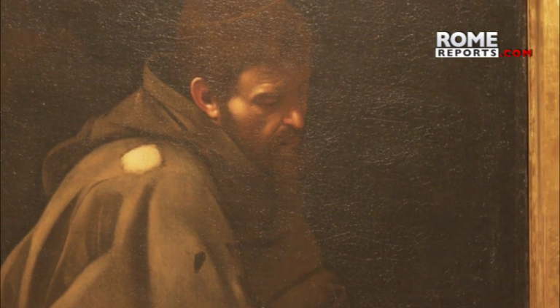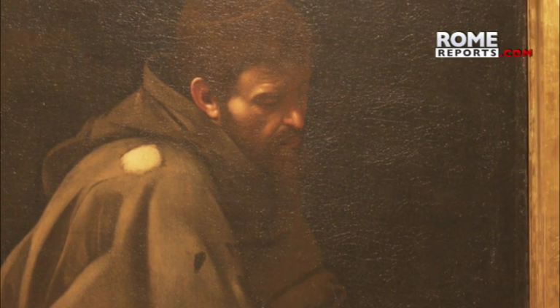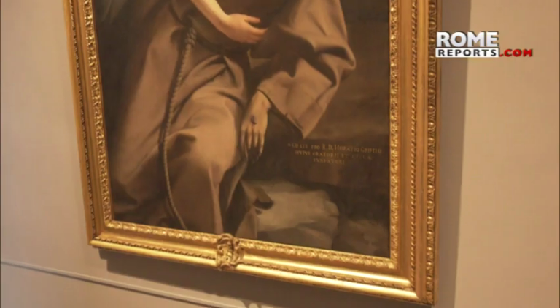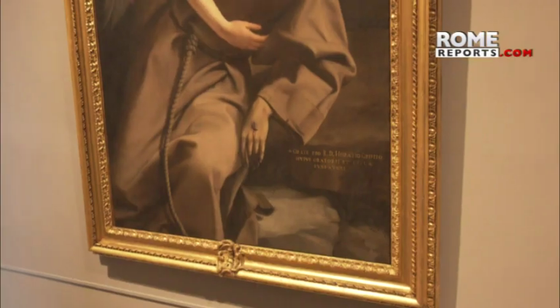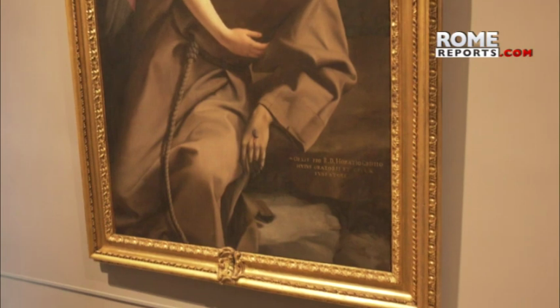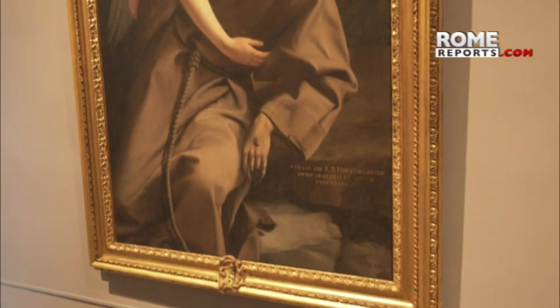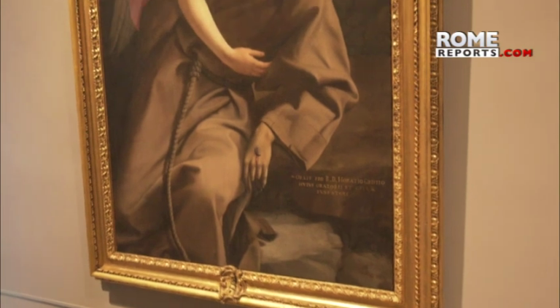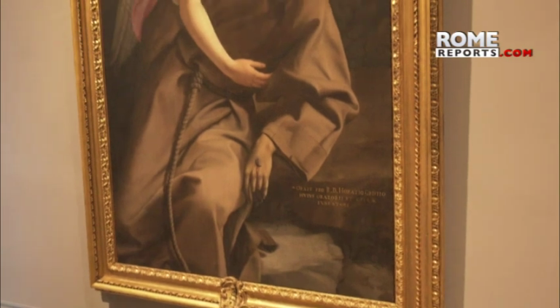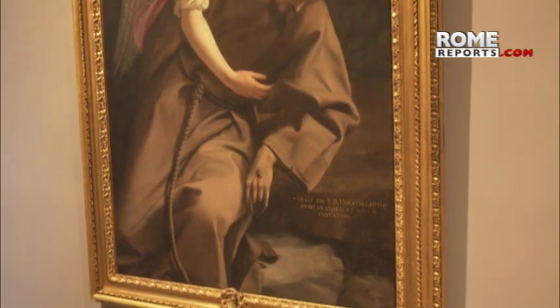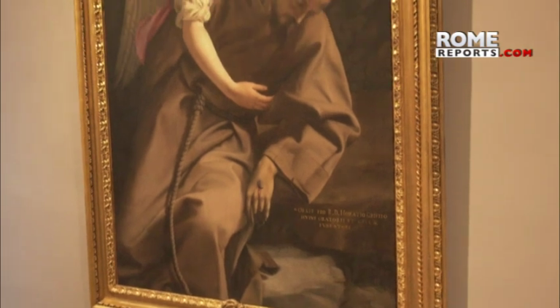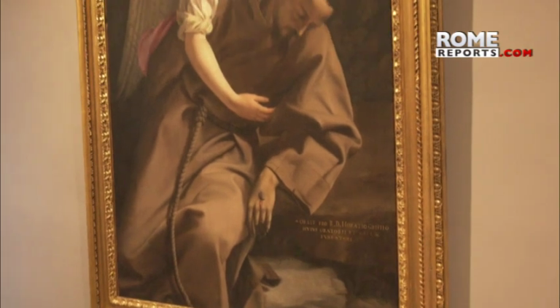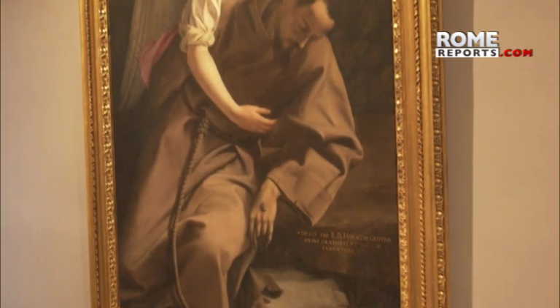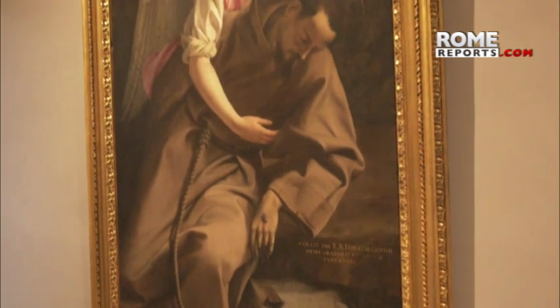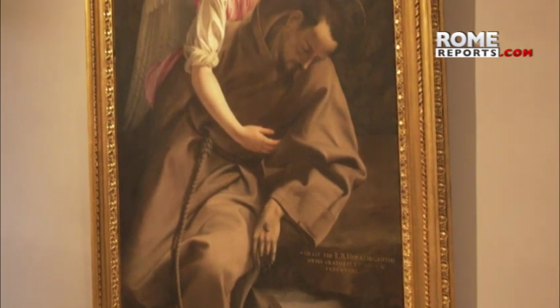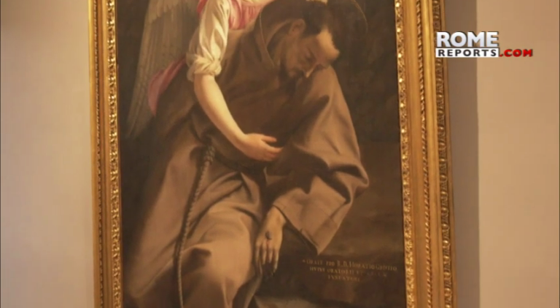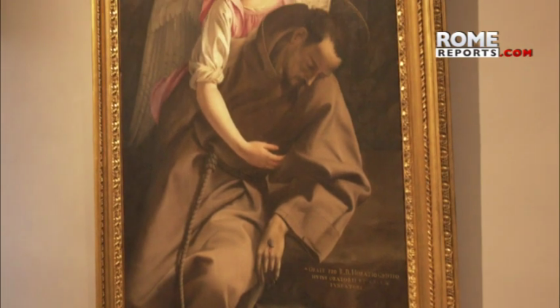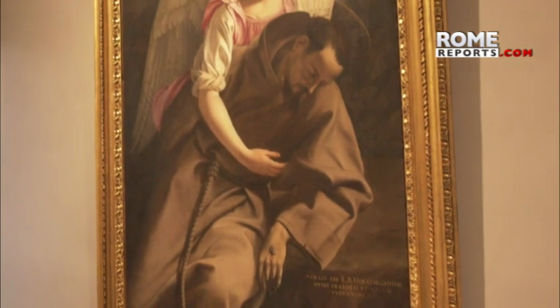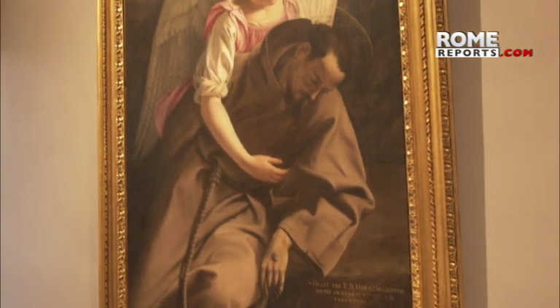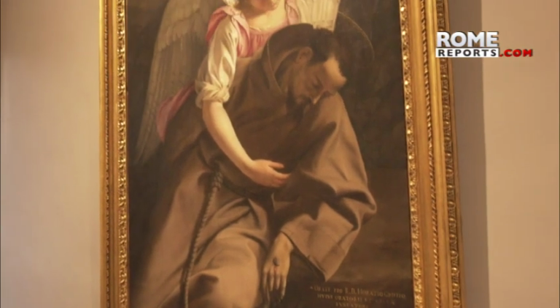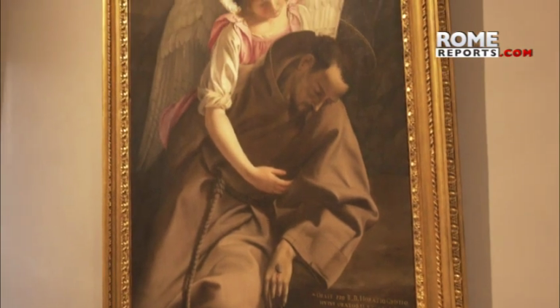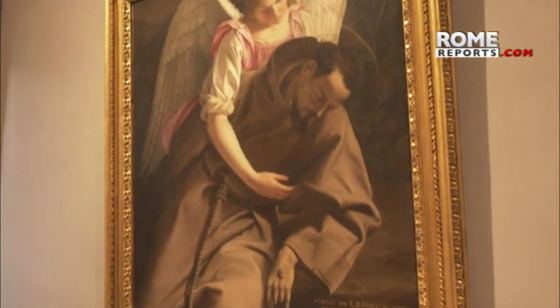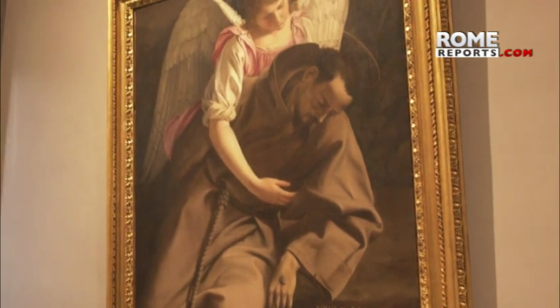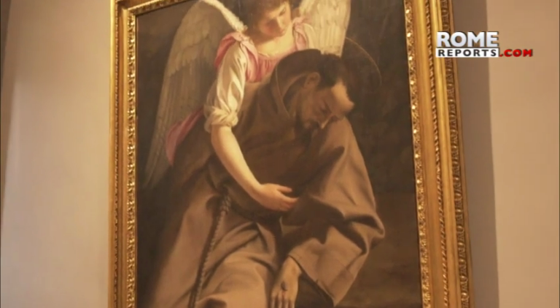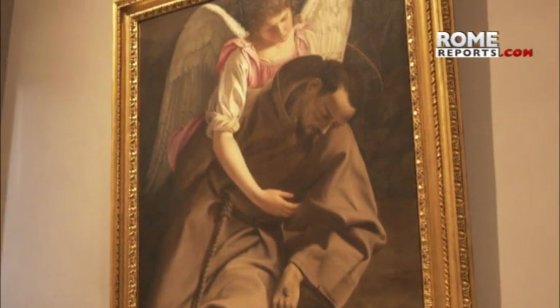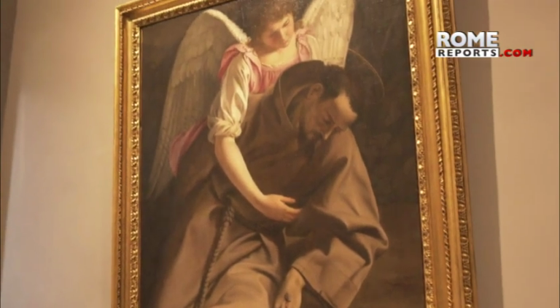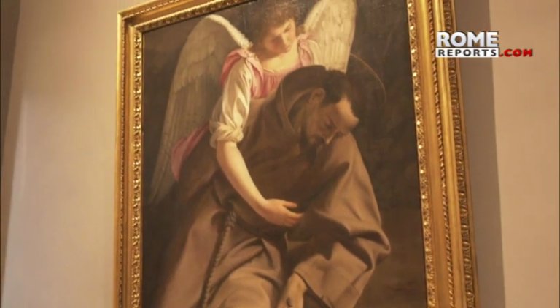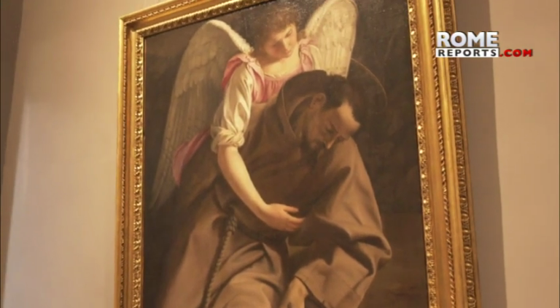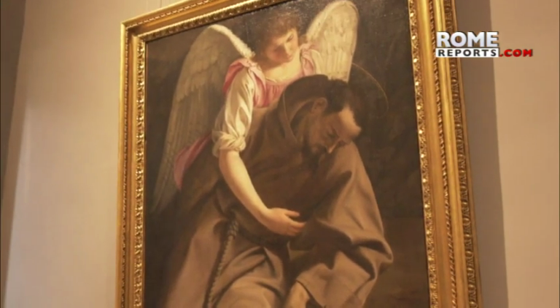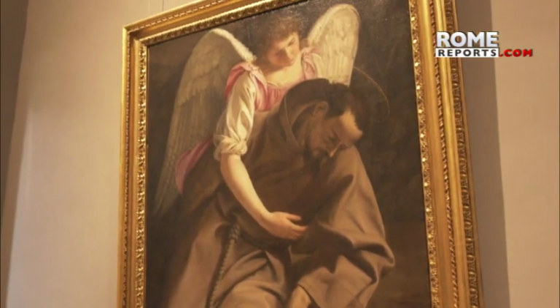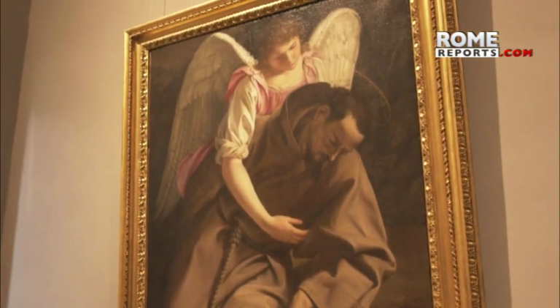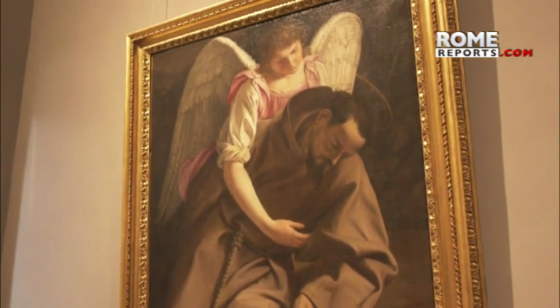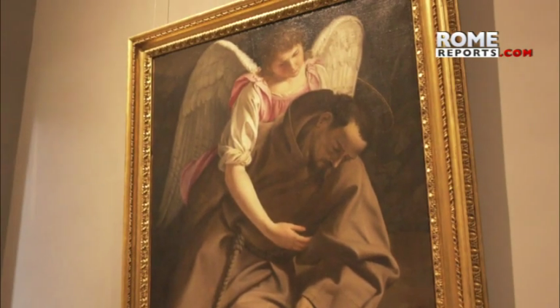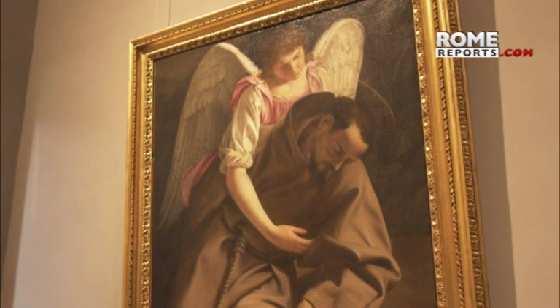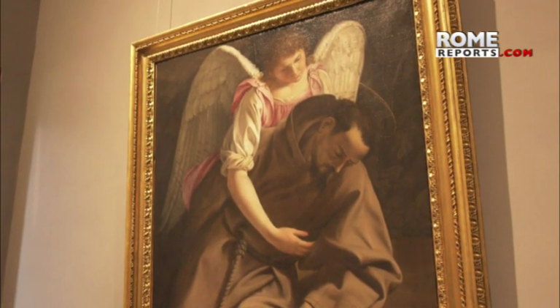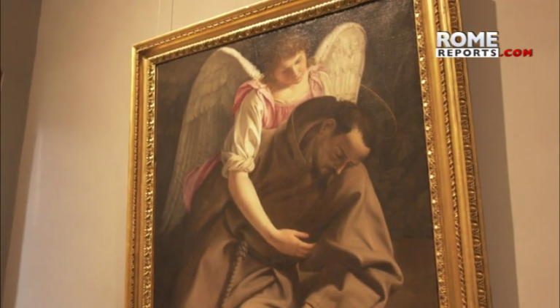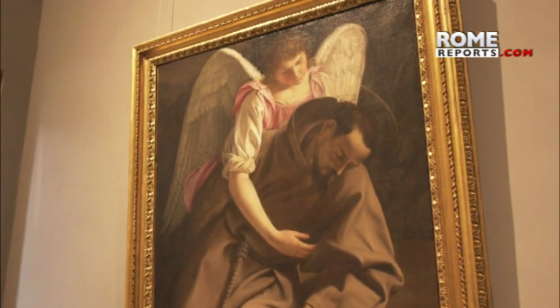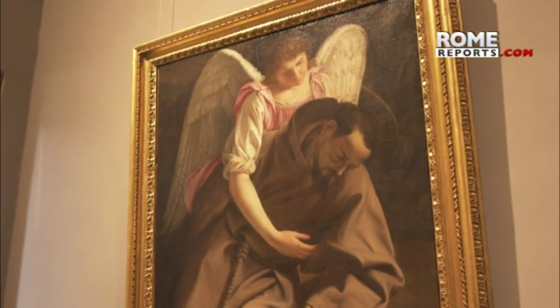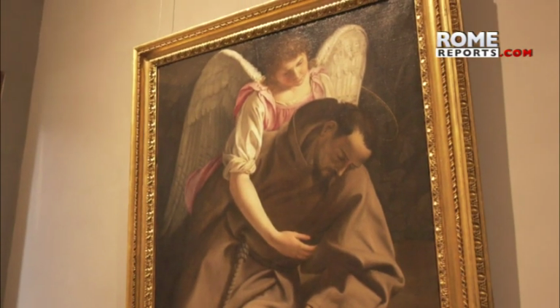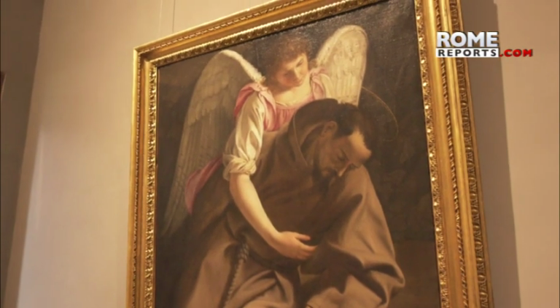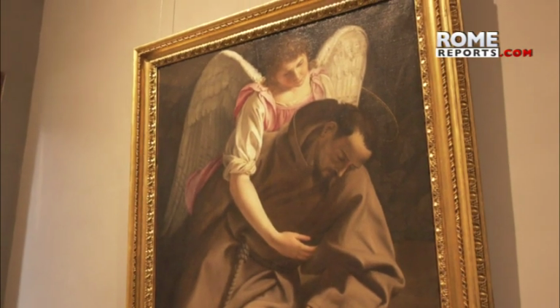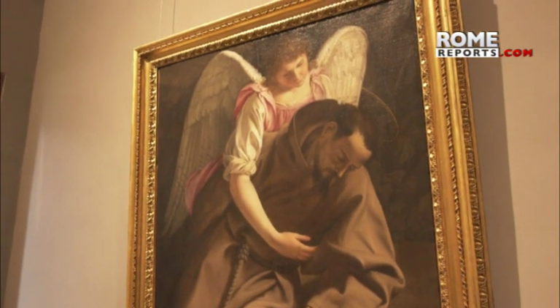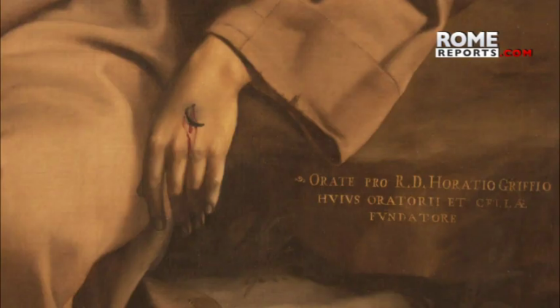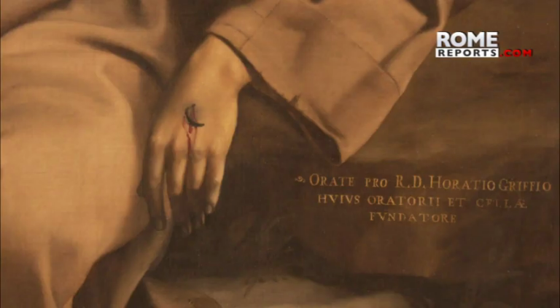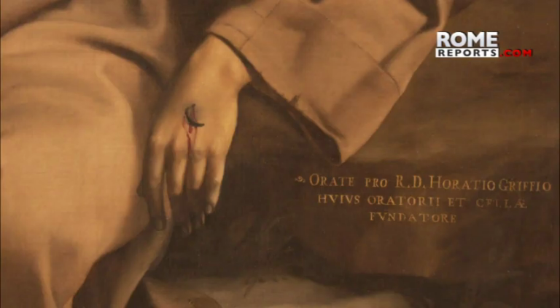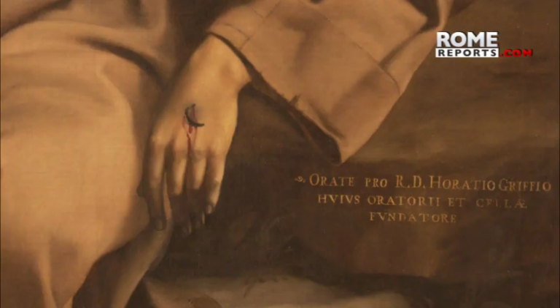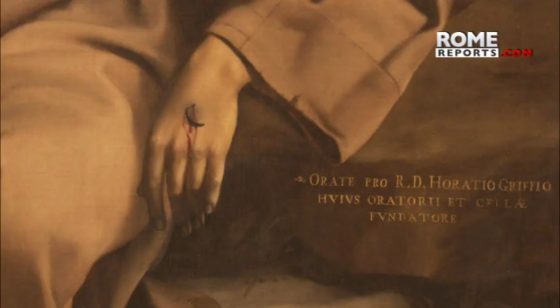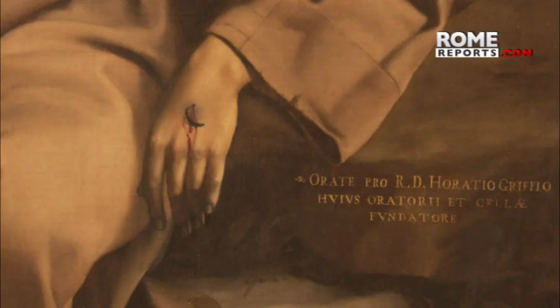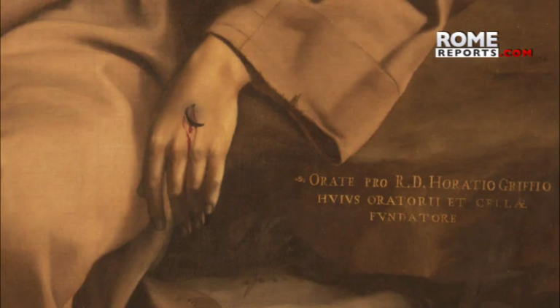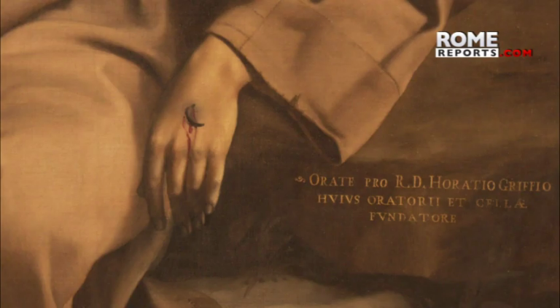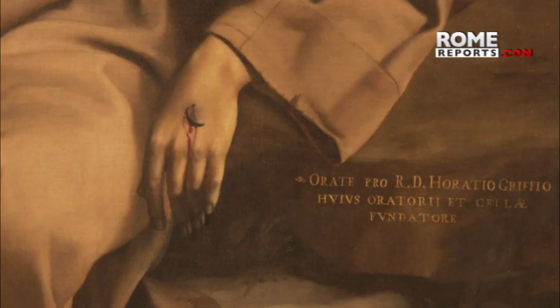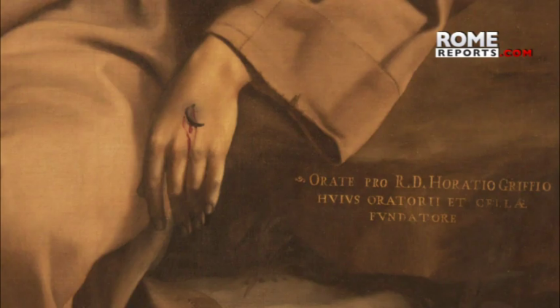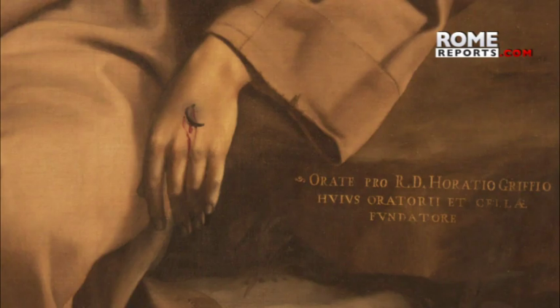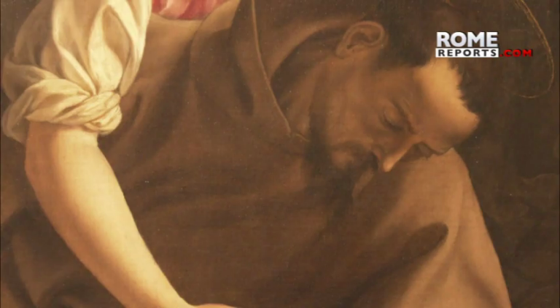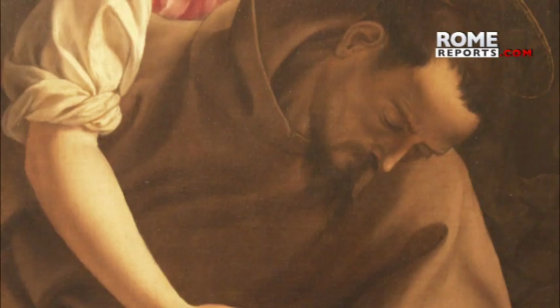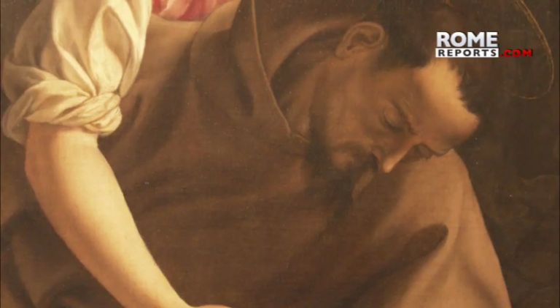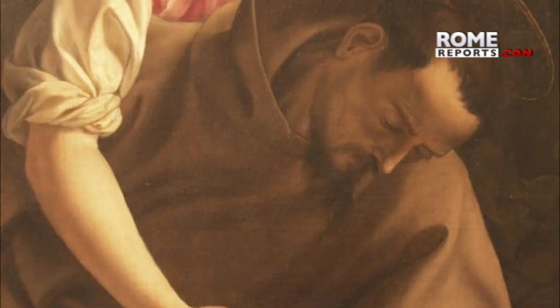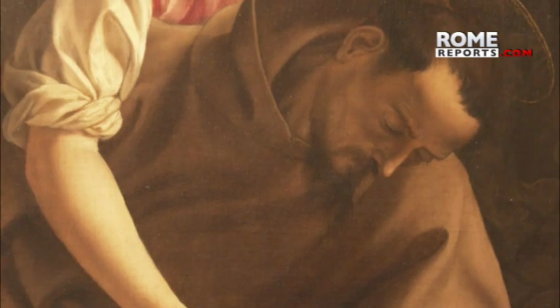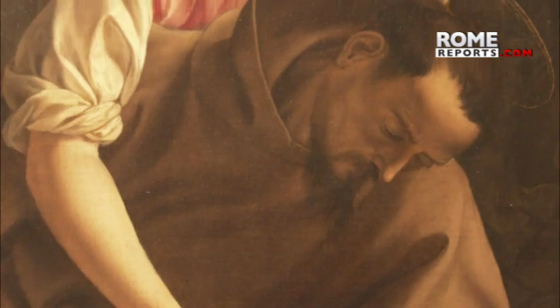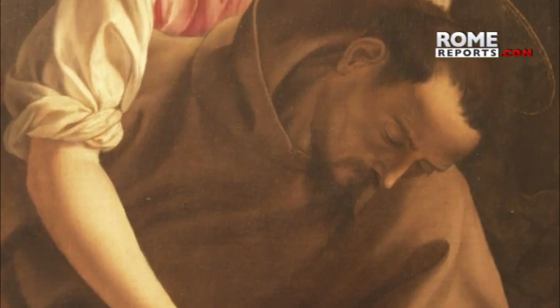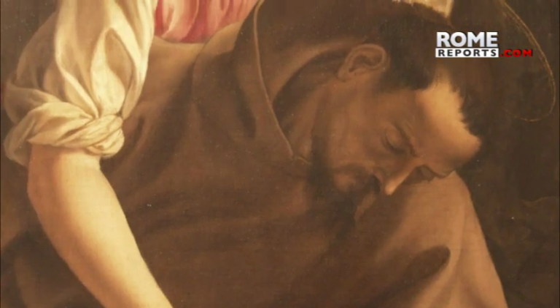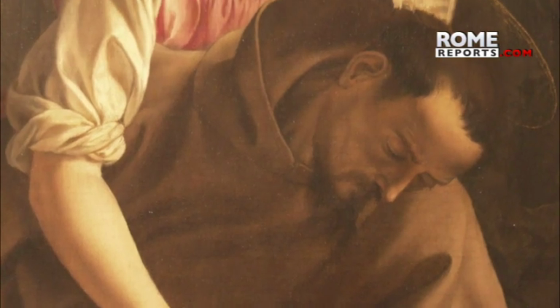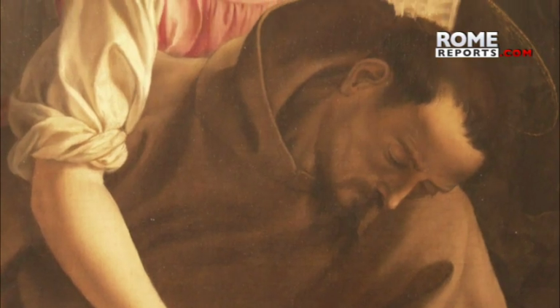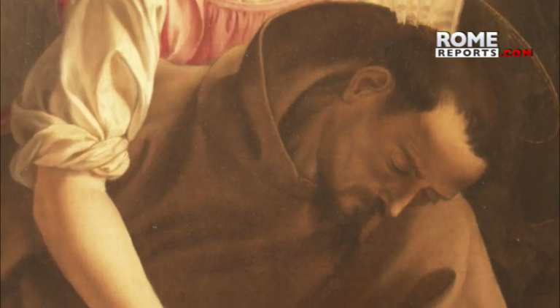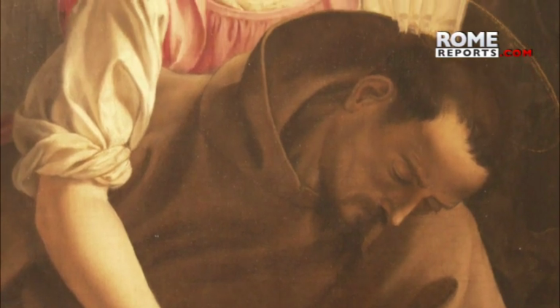Next is Gentileschi's St. Francis and the Angel, which at first glance creates the impression that the saint is about to fall out of the painting.